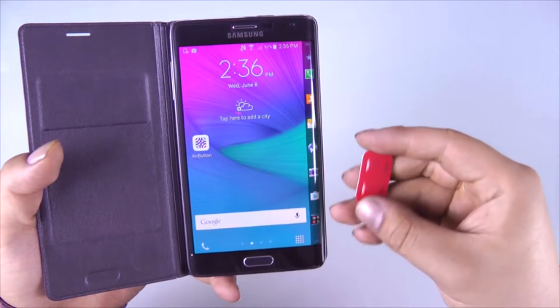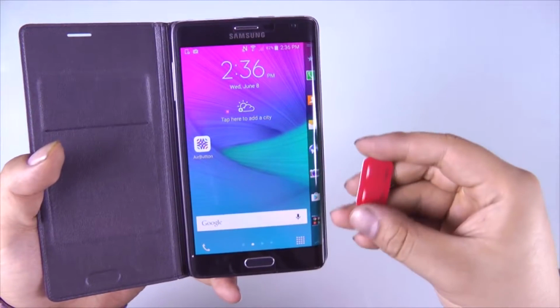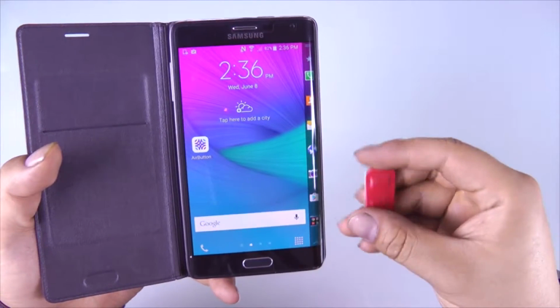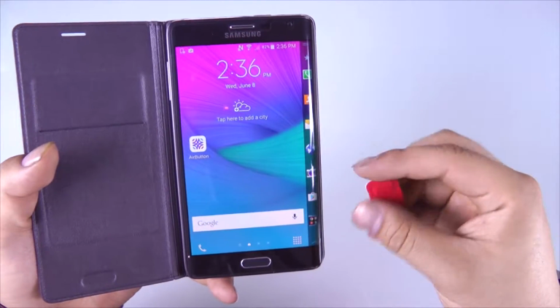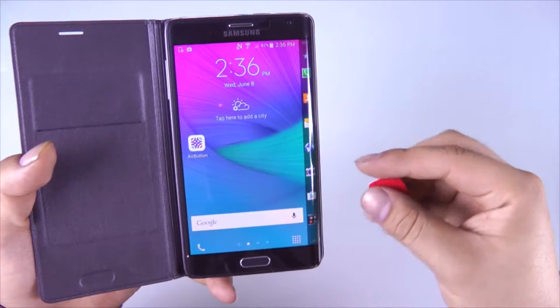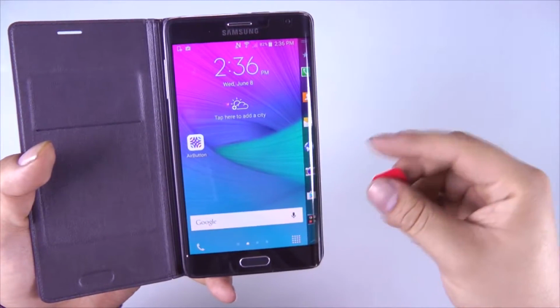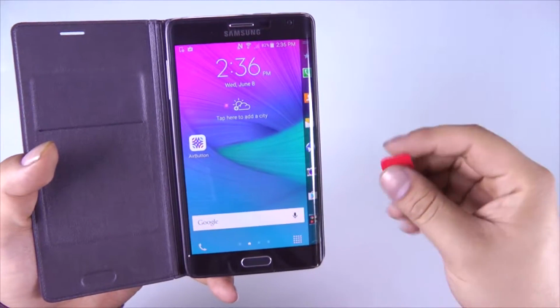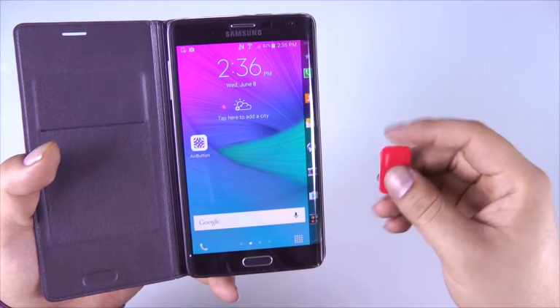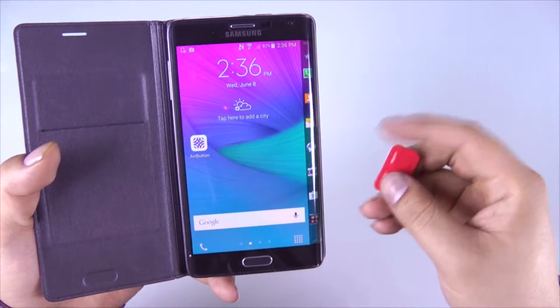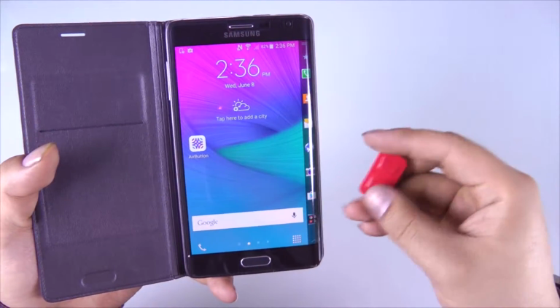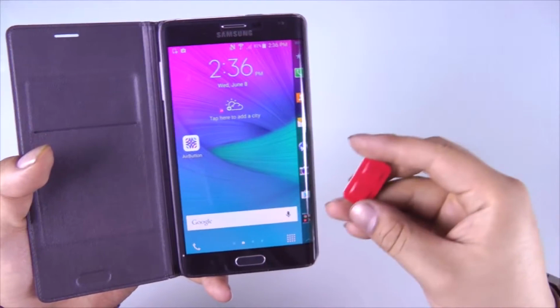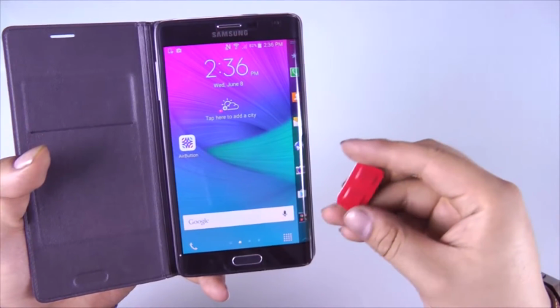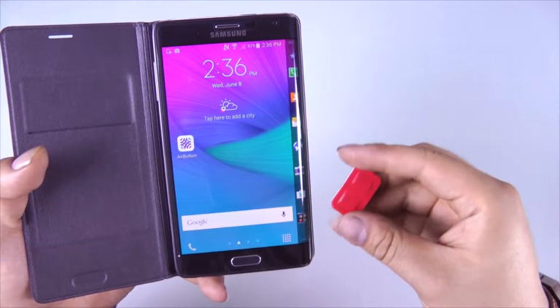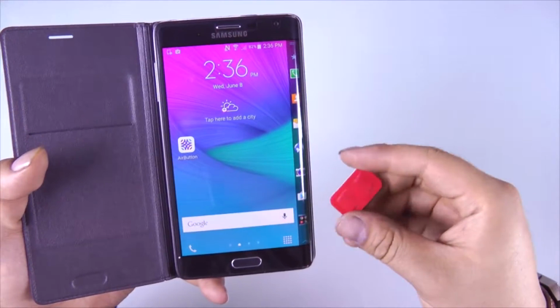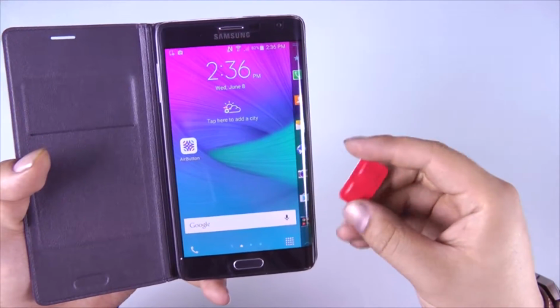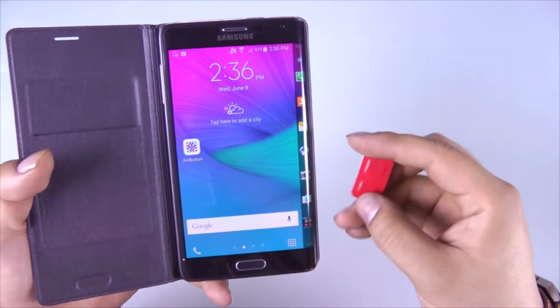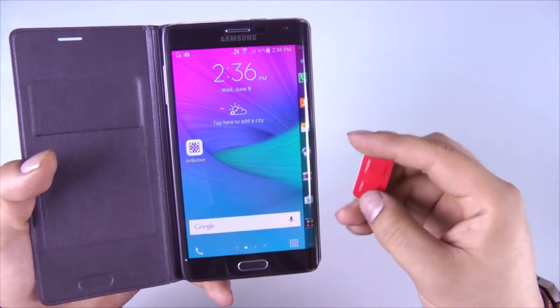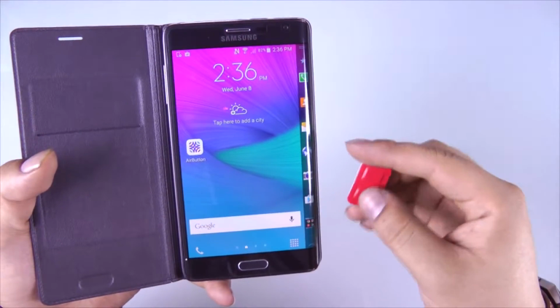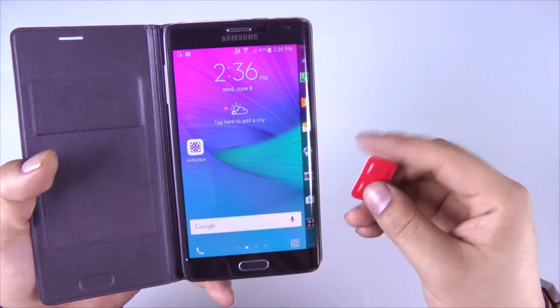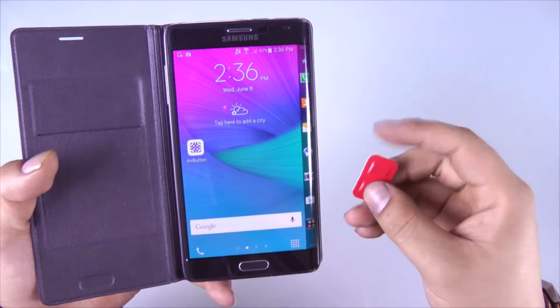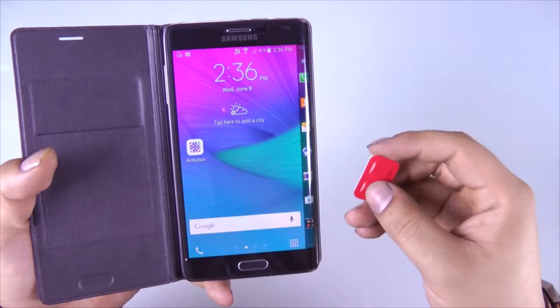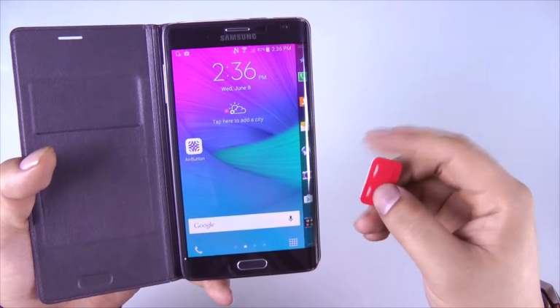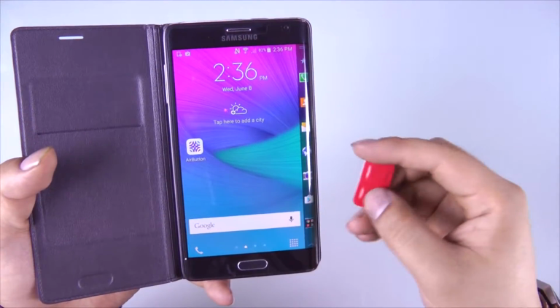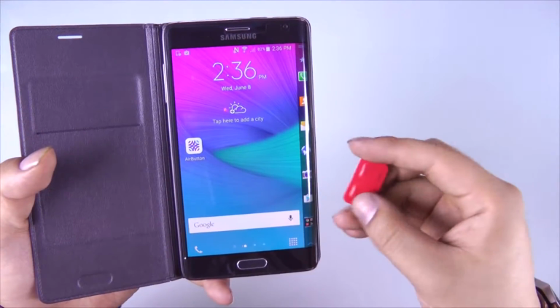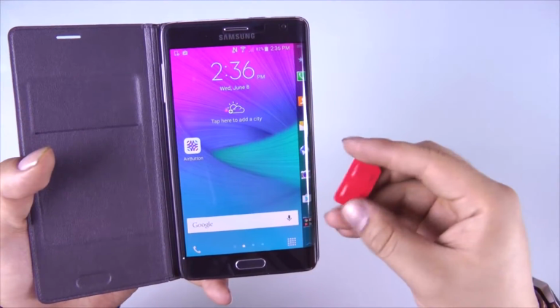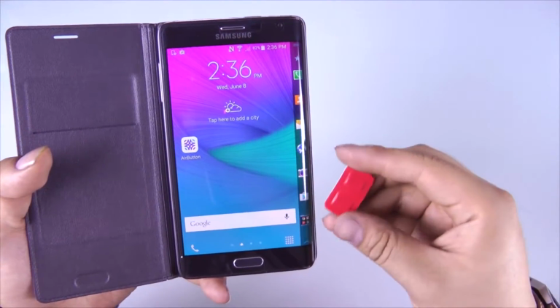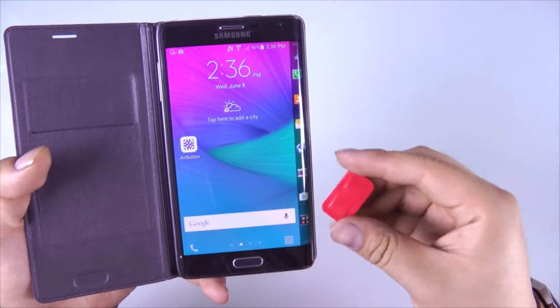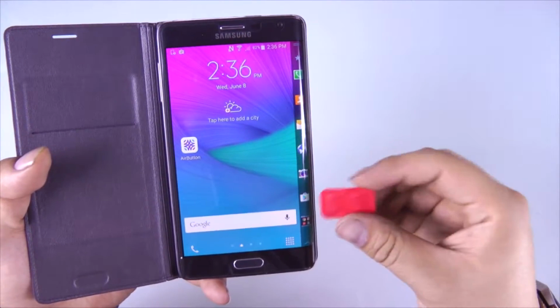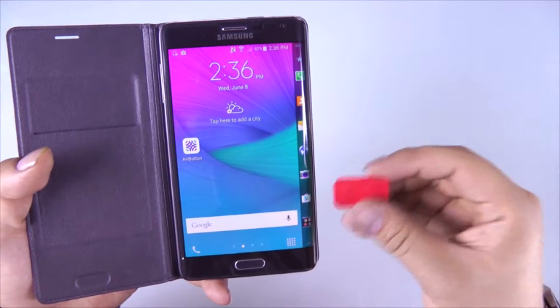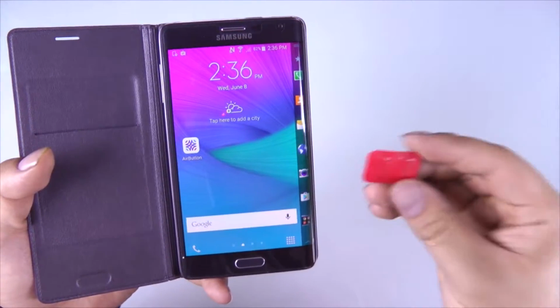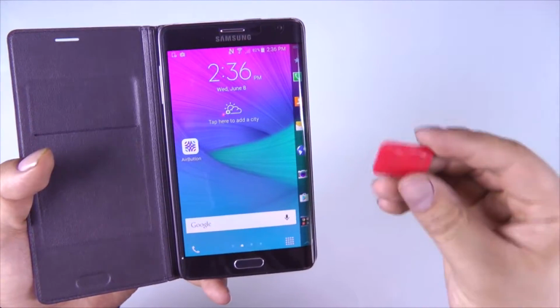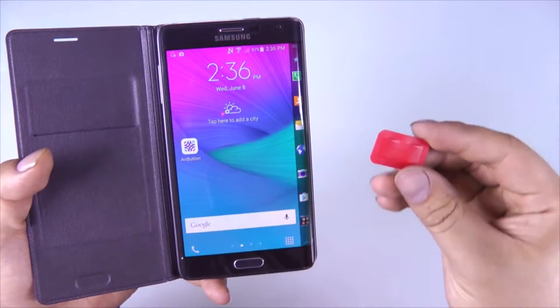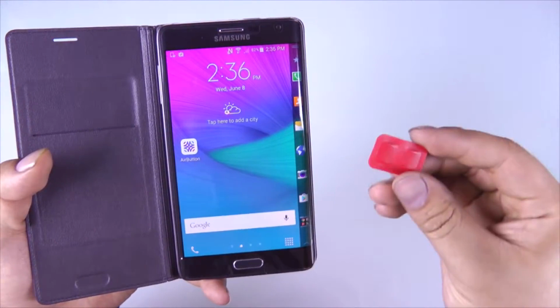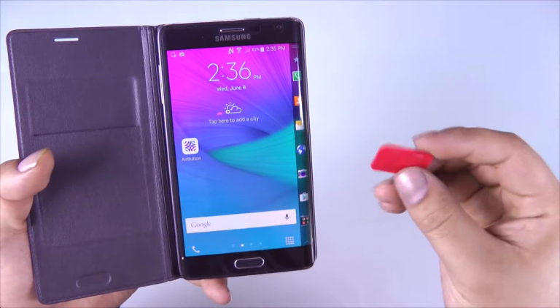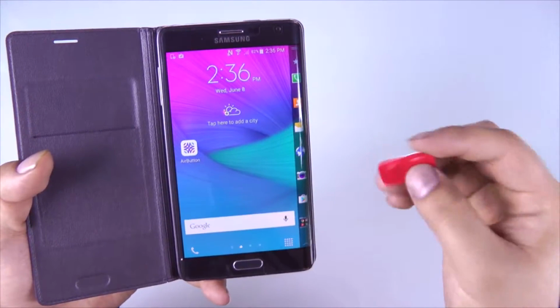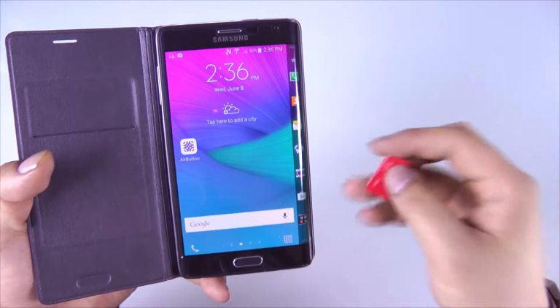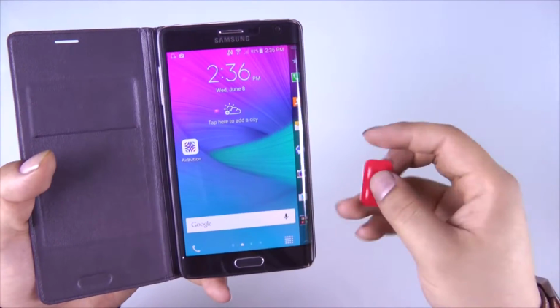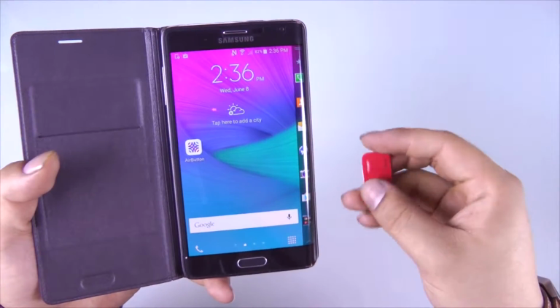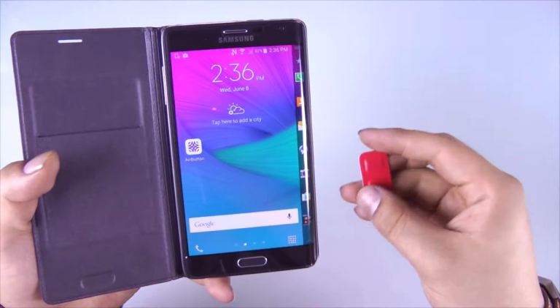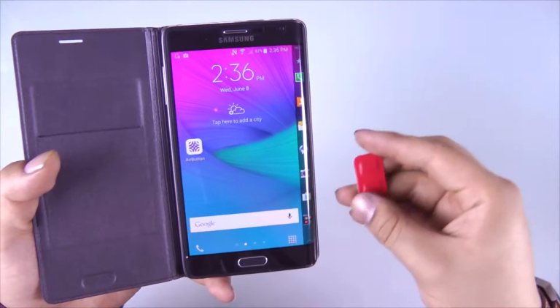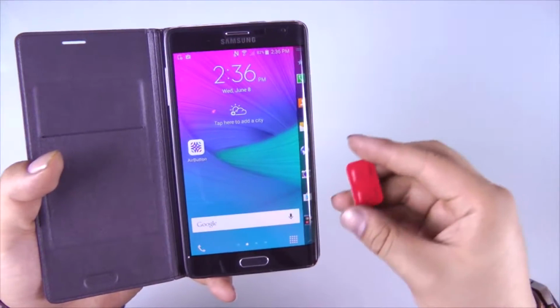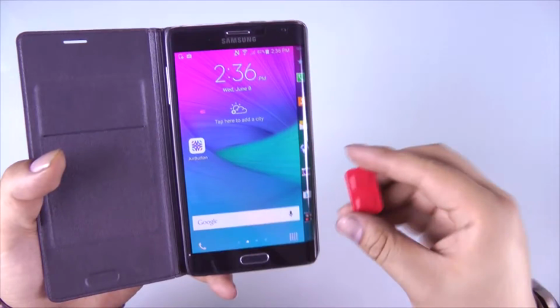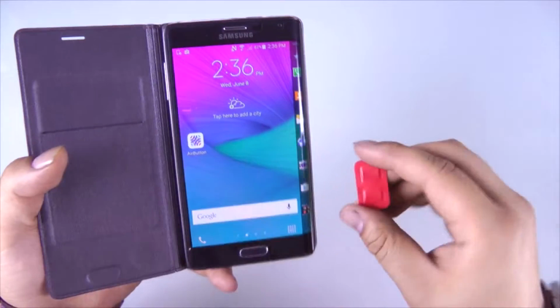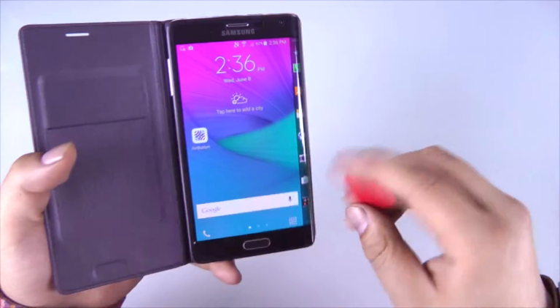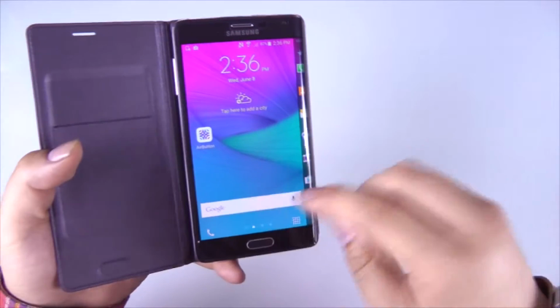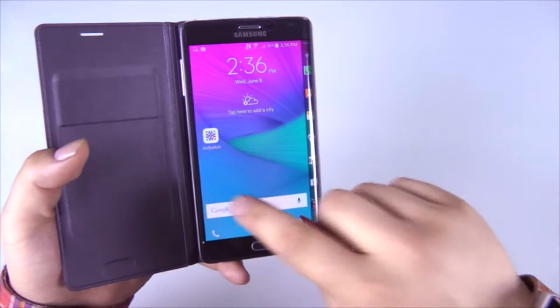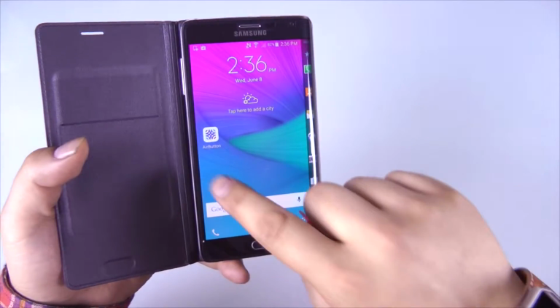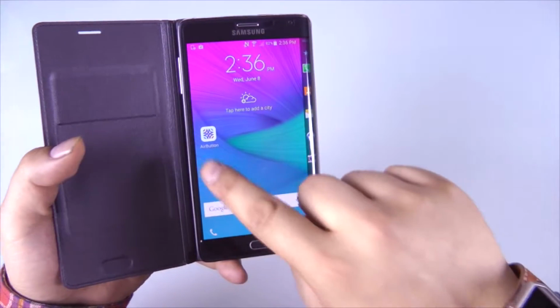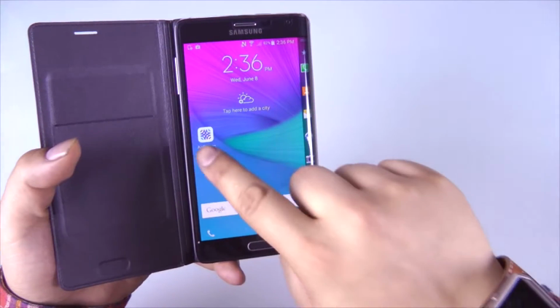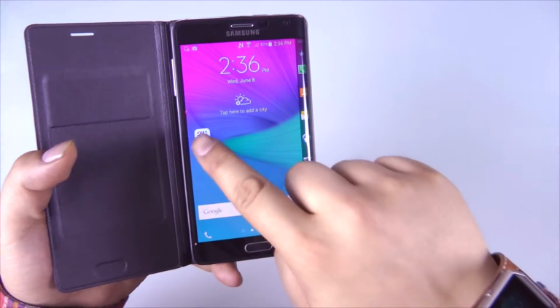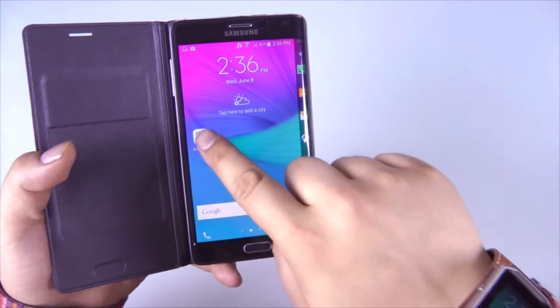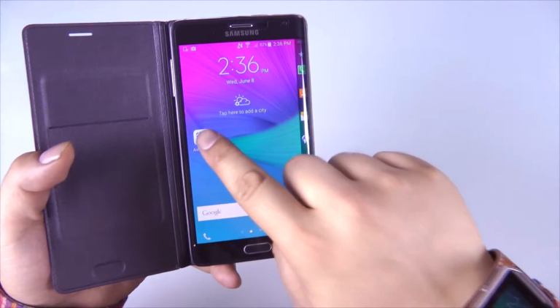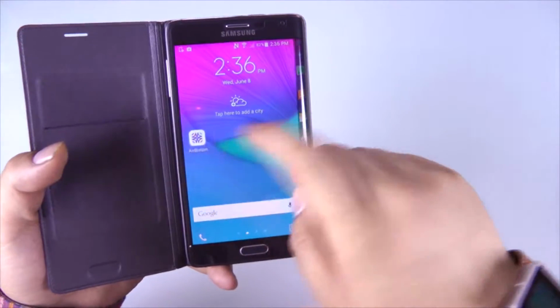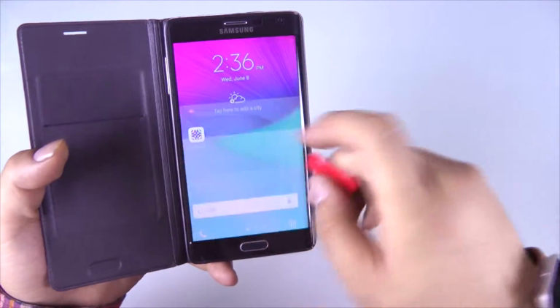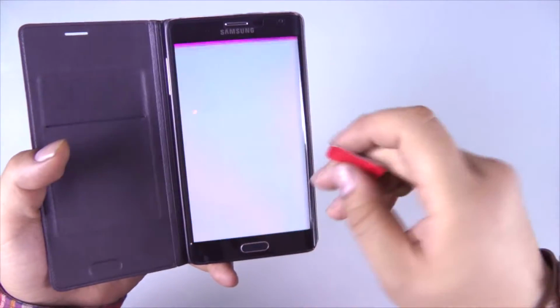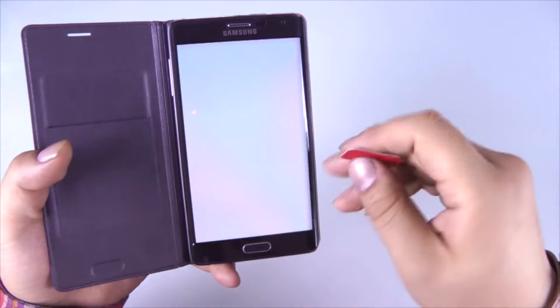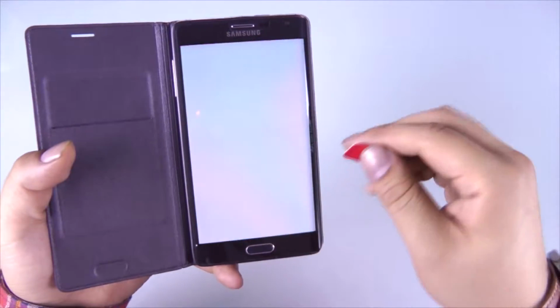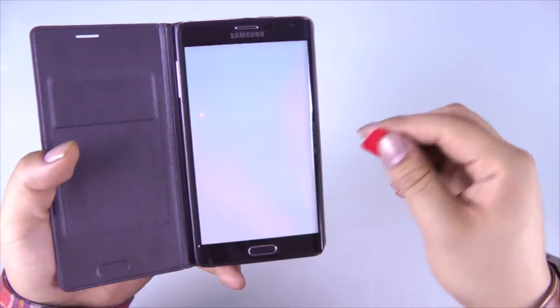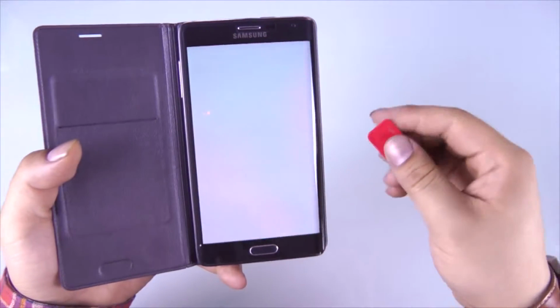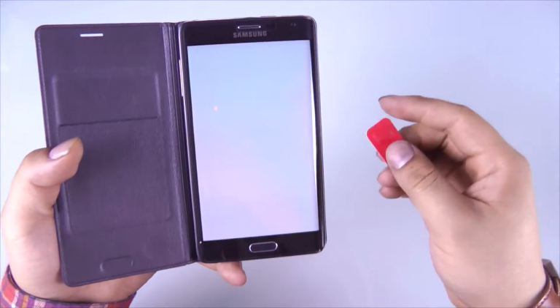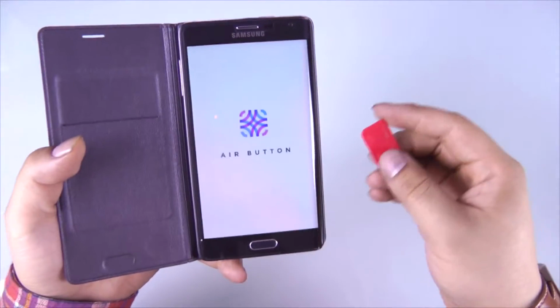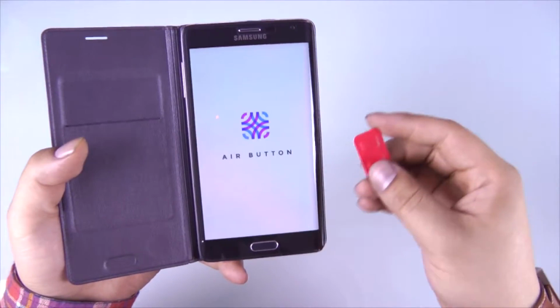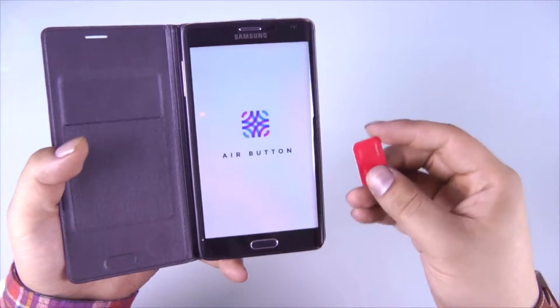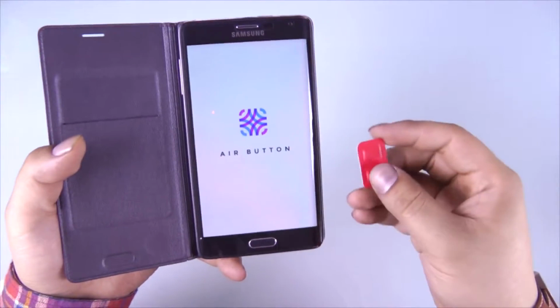So now that we have the app installed and a brand new Airbutton ready to go, simply turn on your app and begin the setup process.